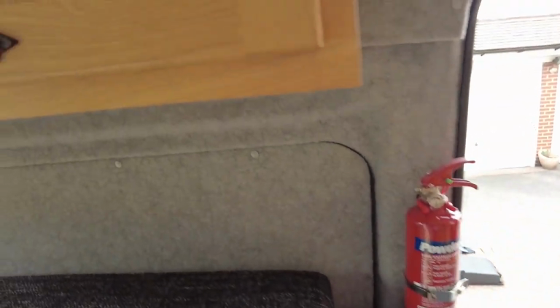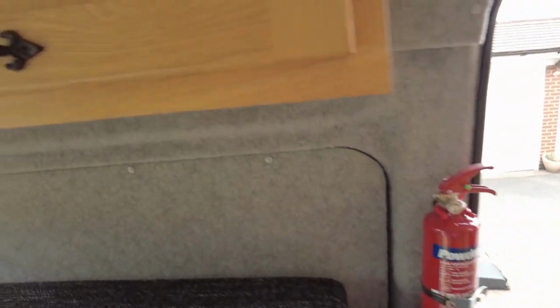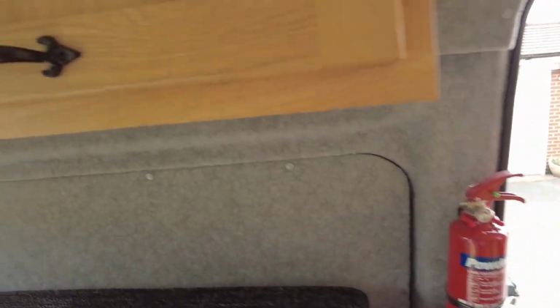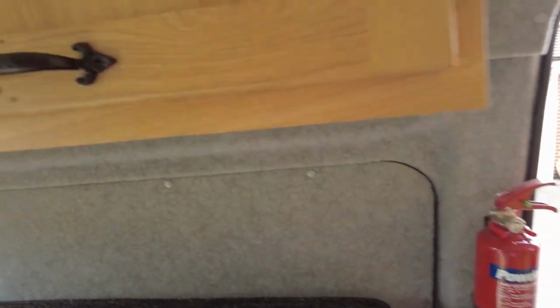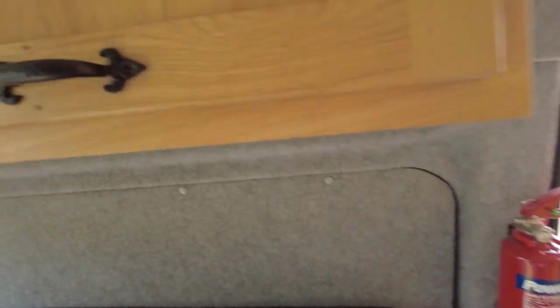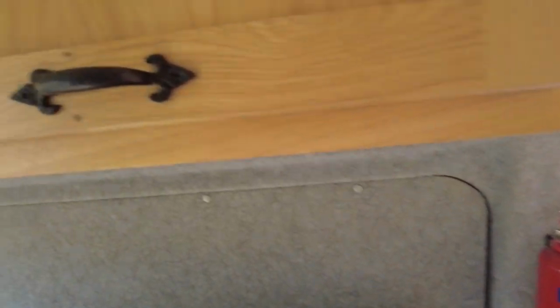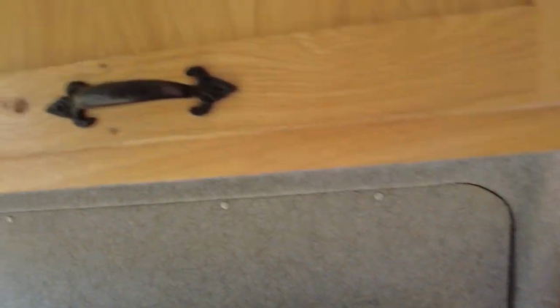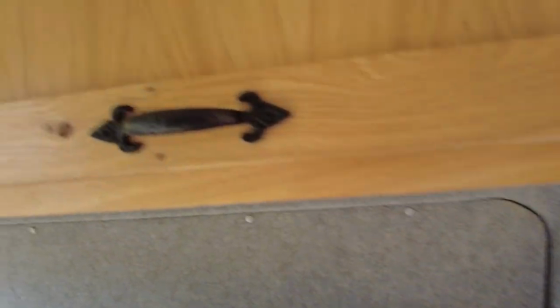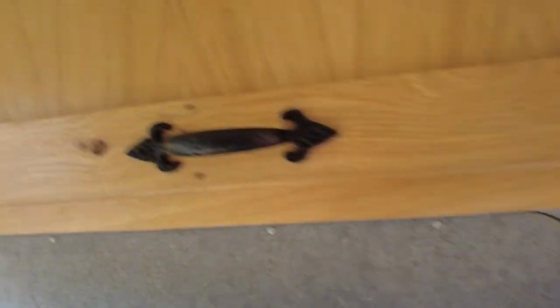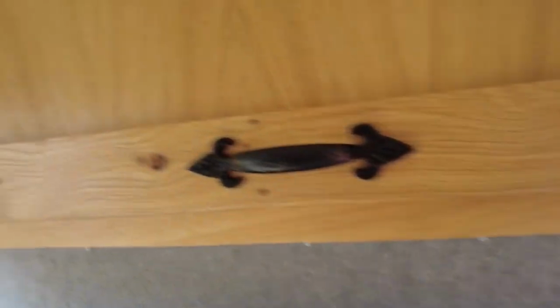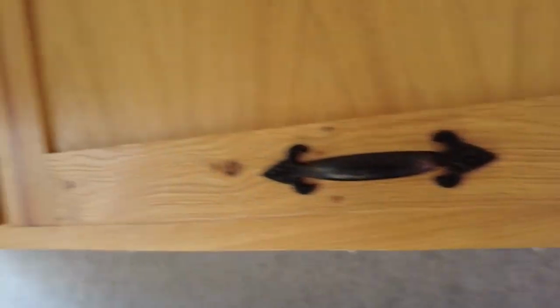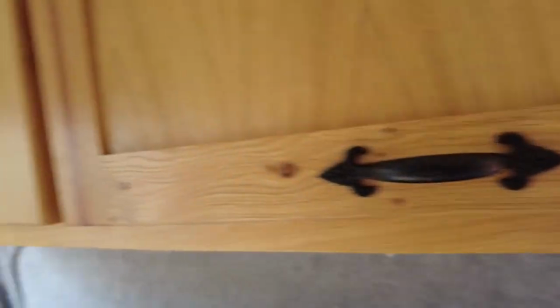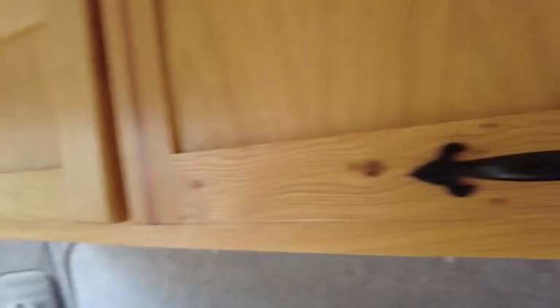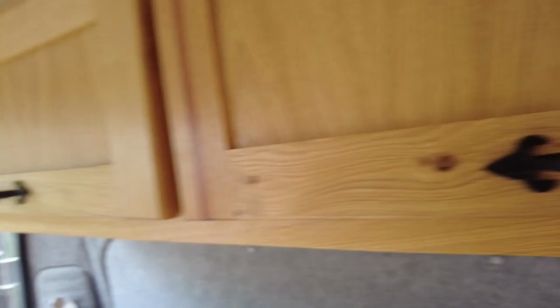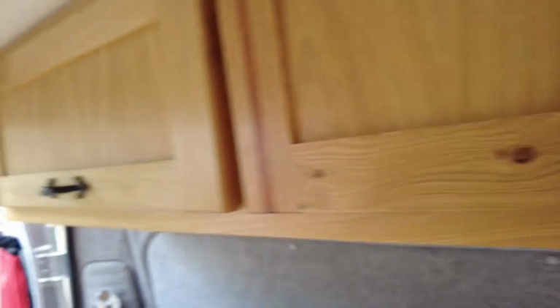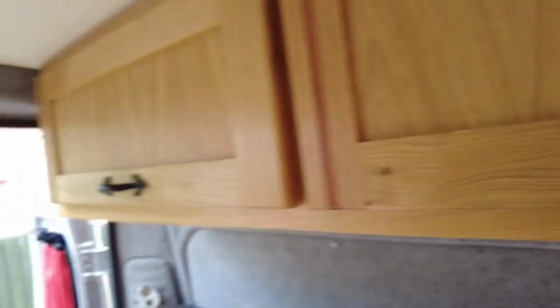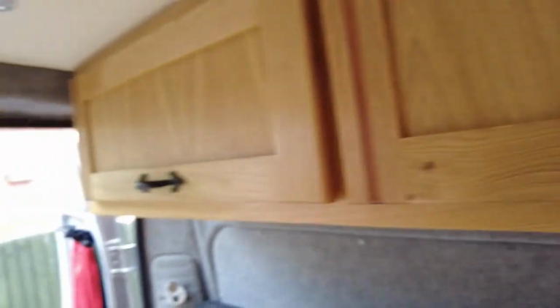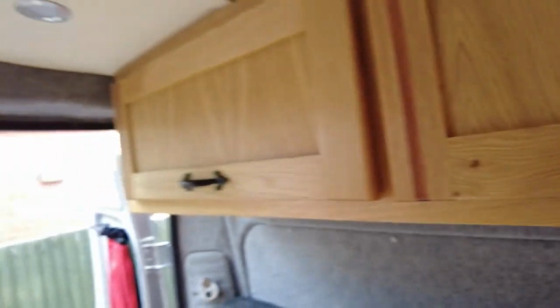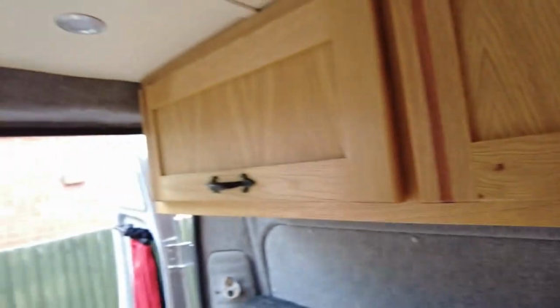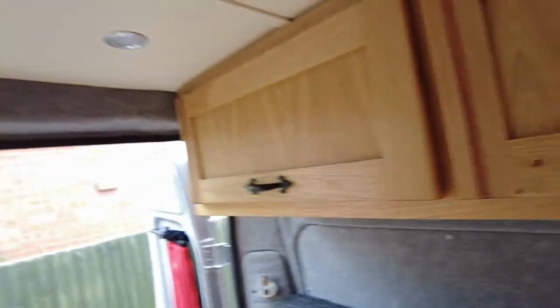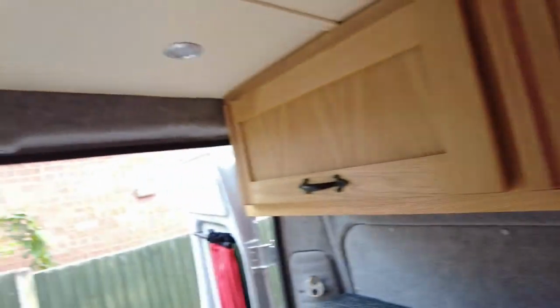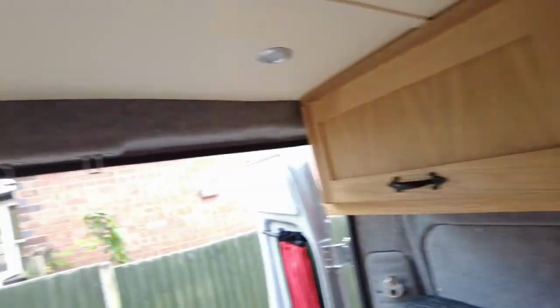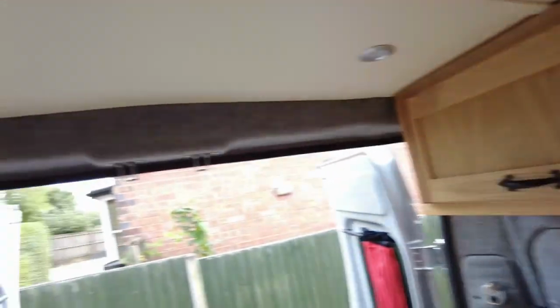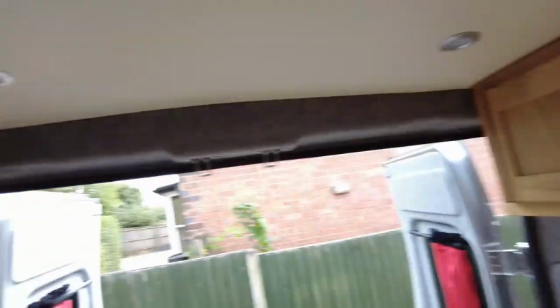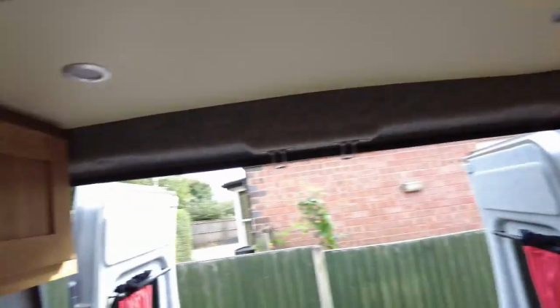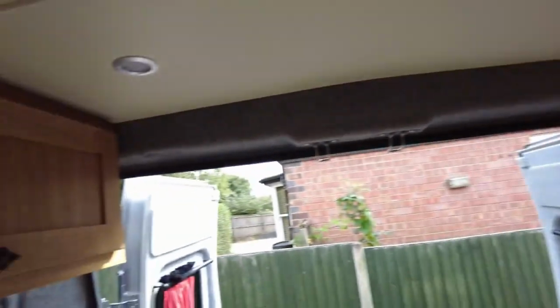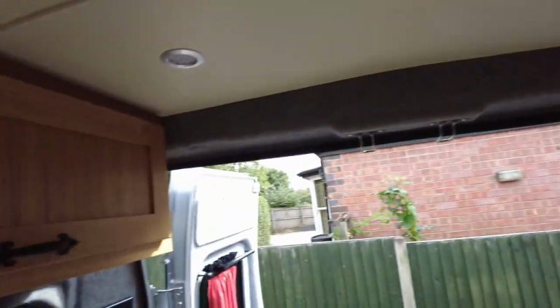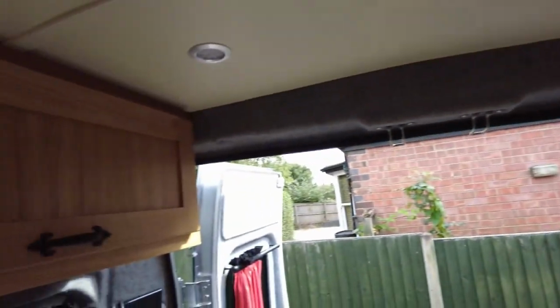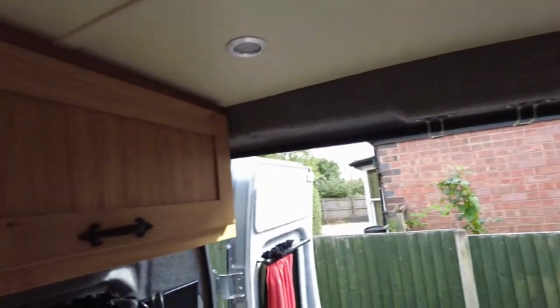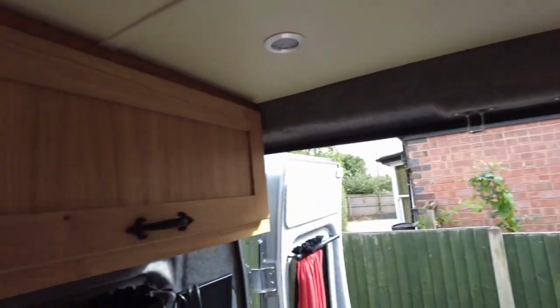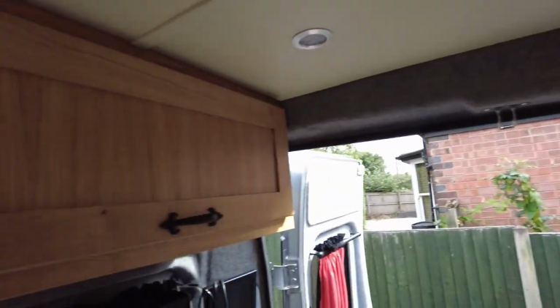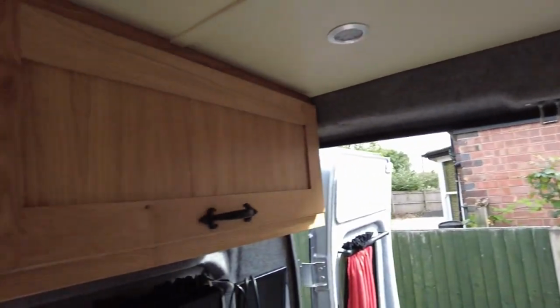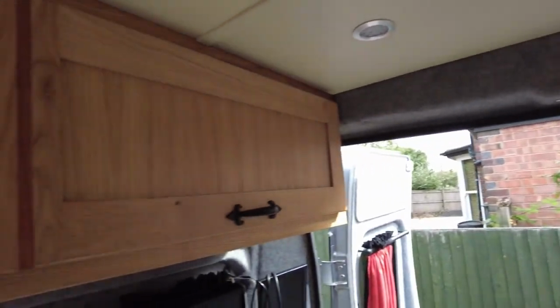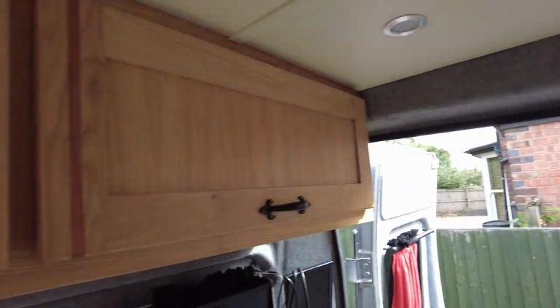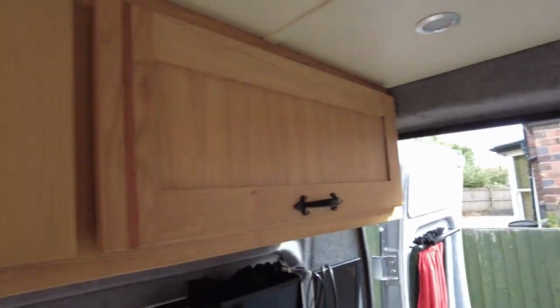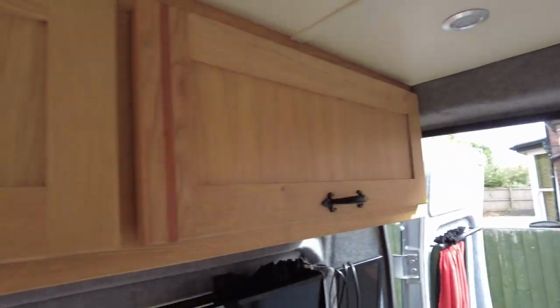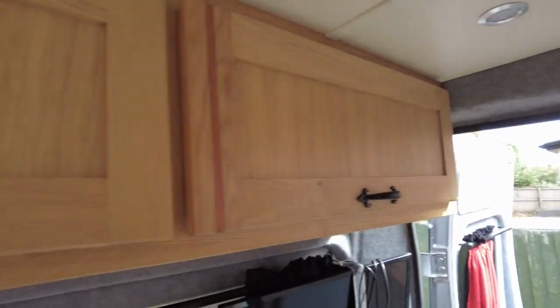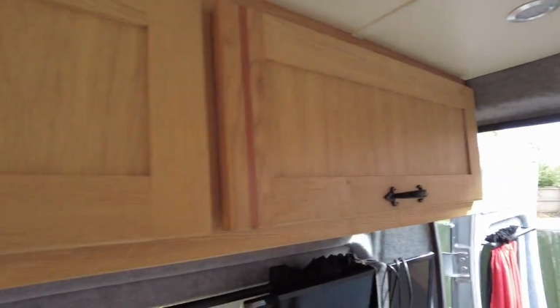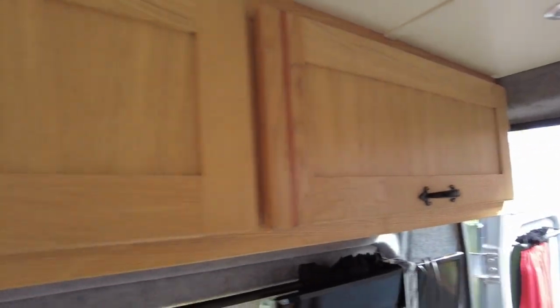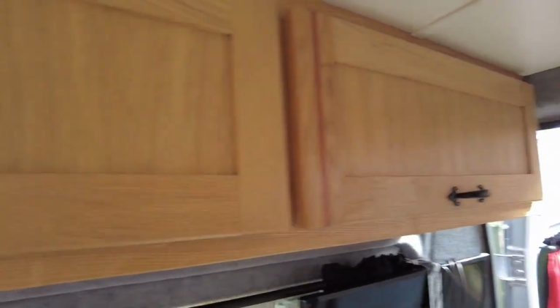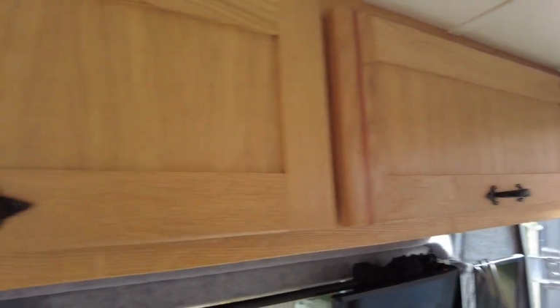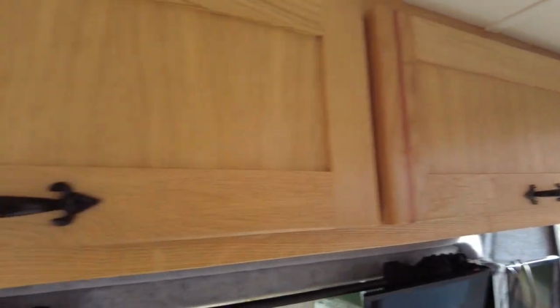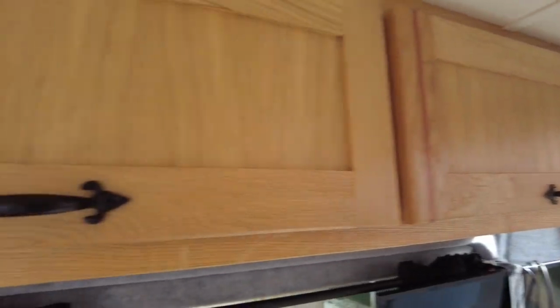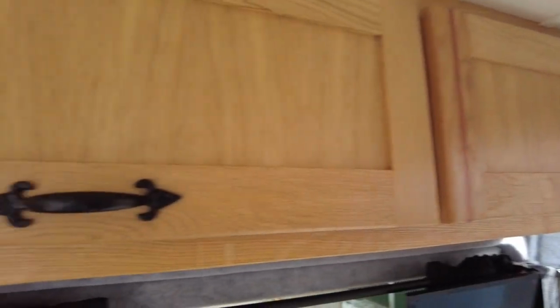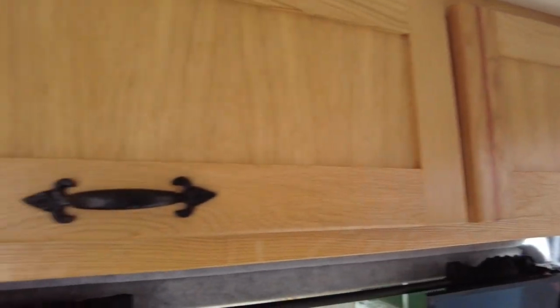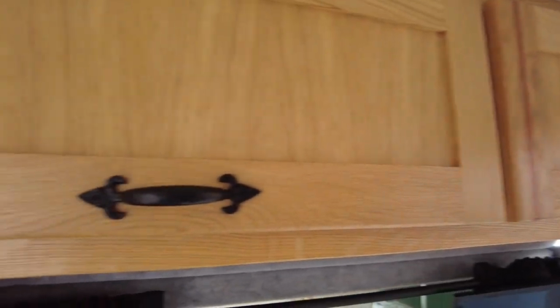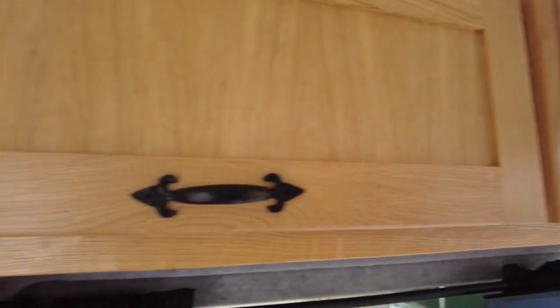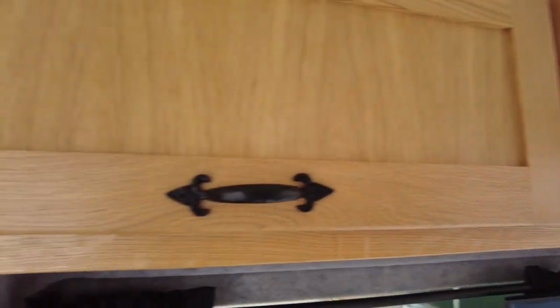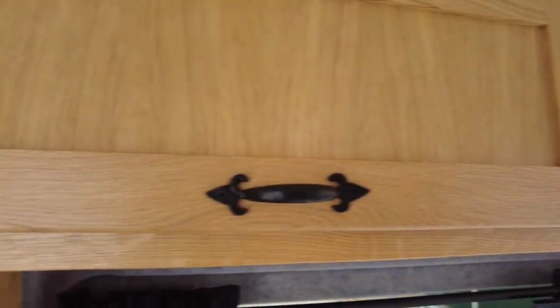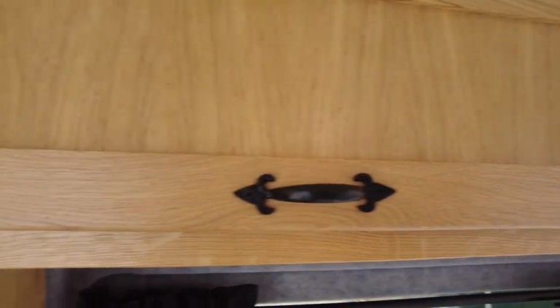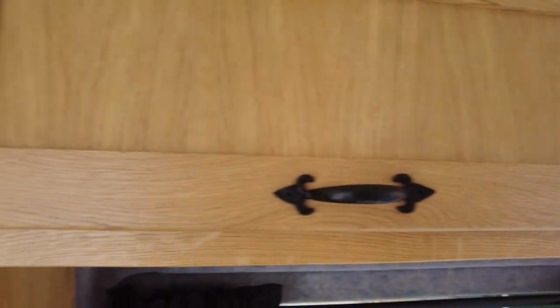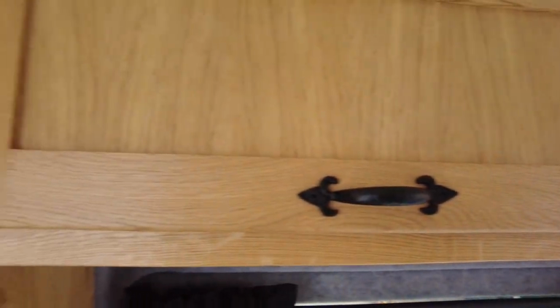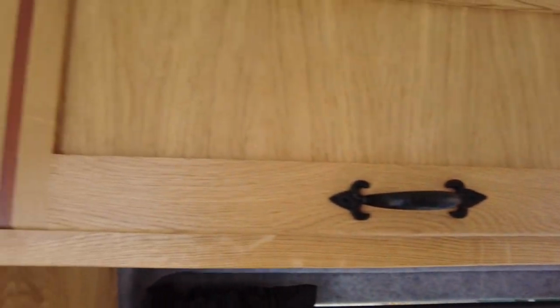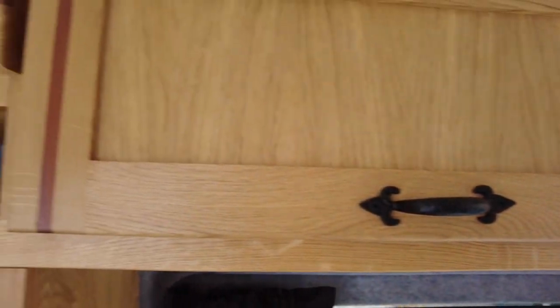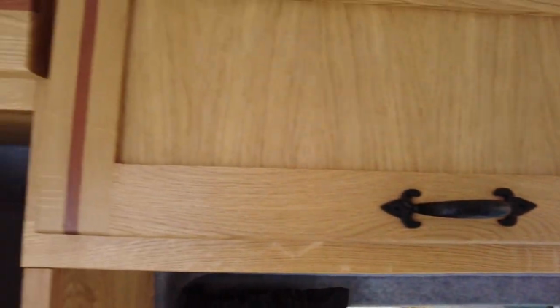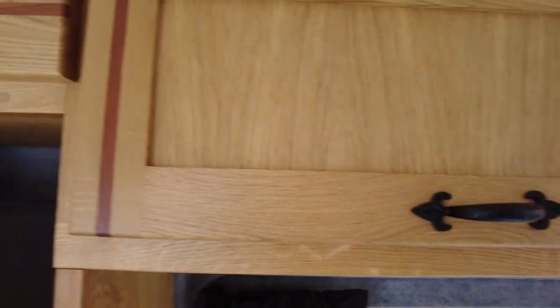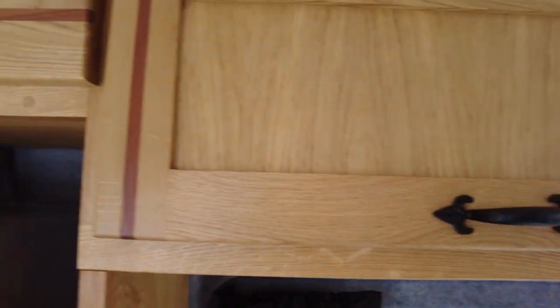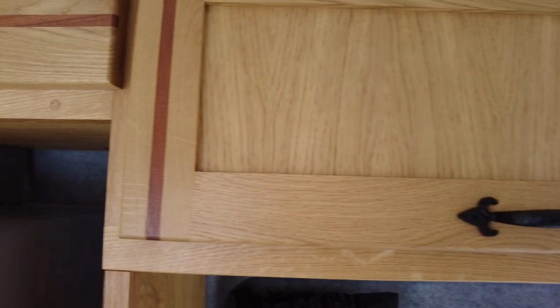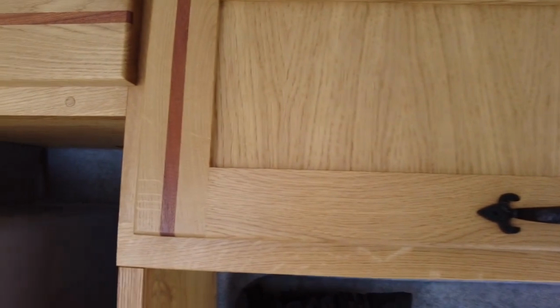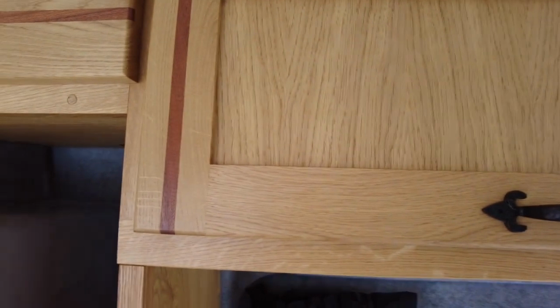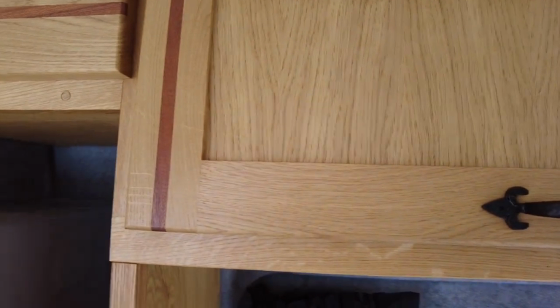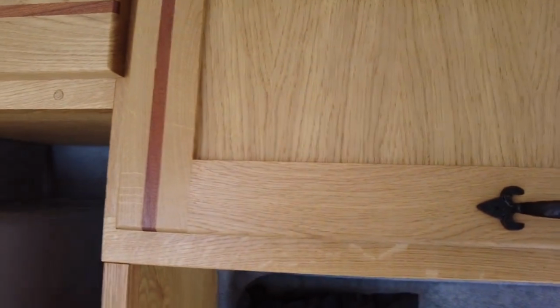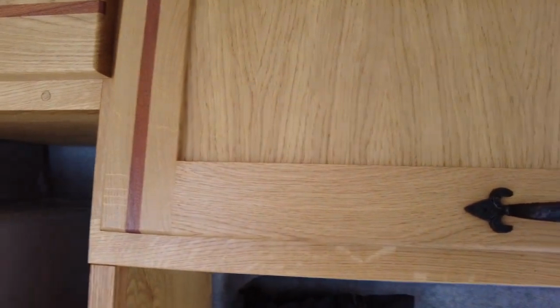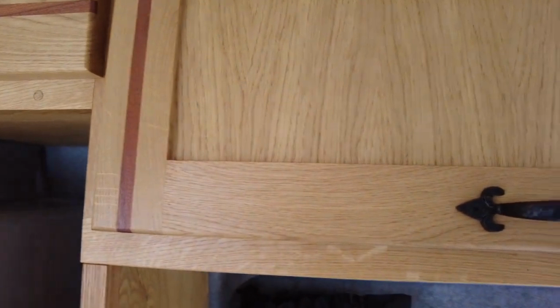Plenty of large overhead hangers. Cupboards.